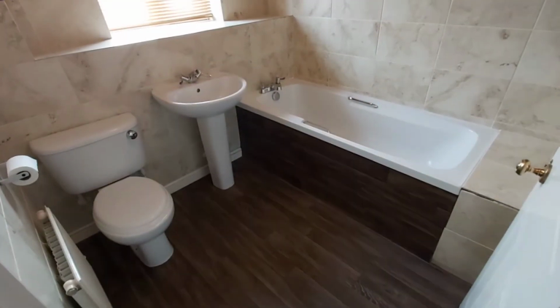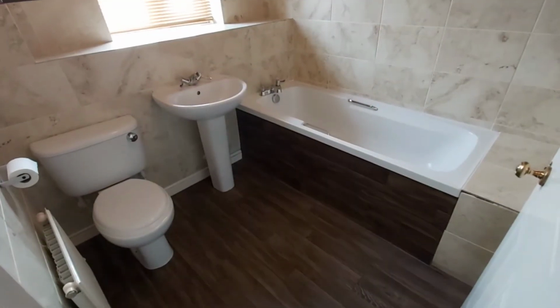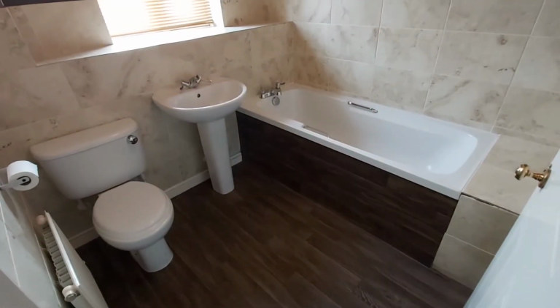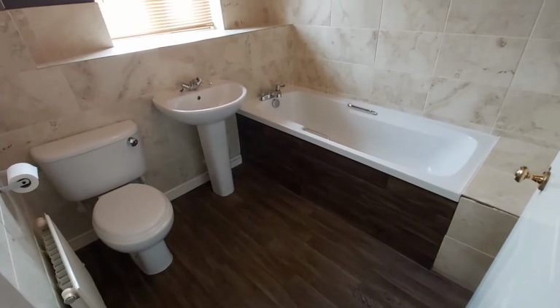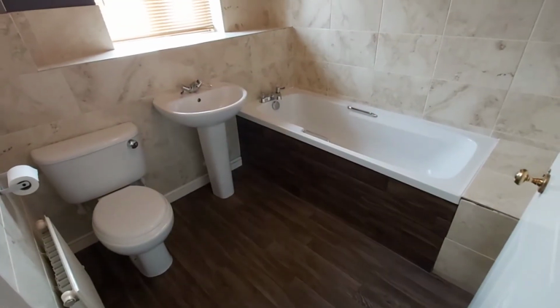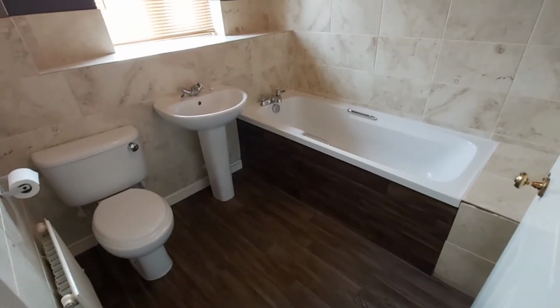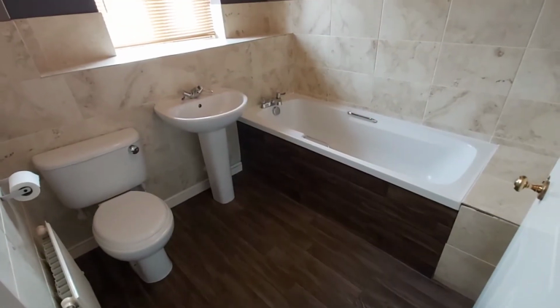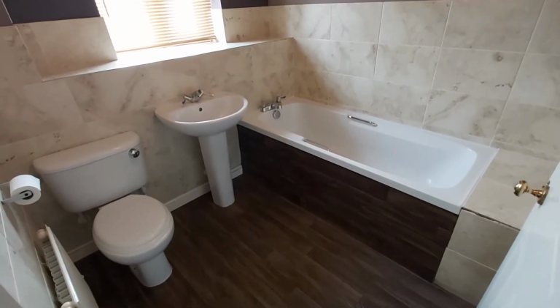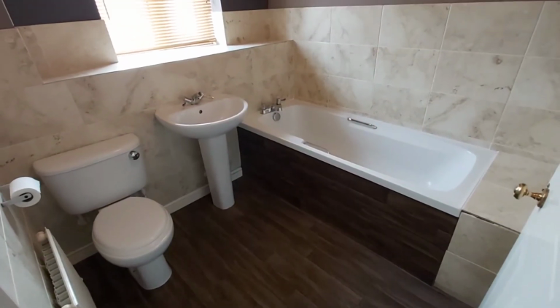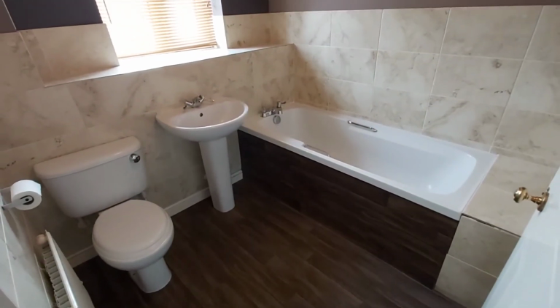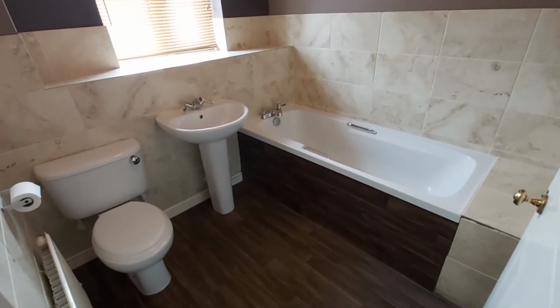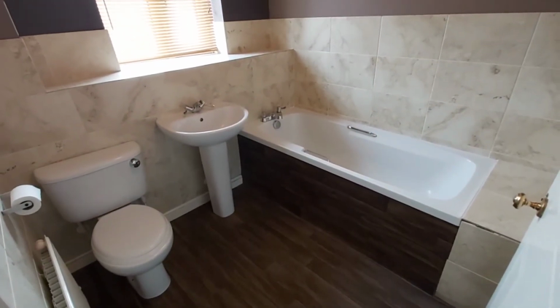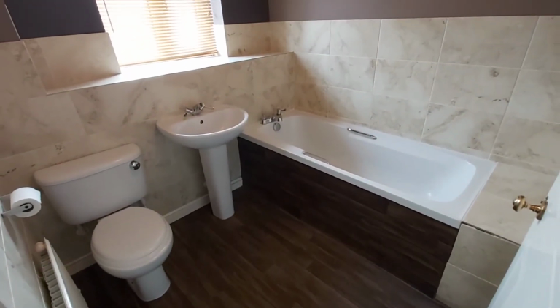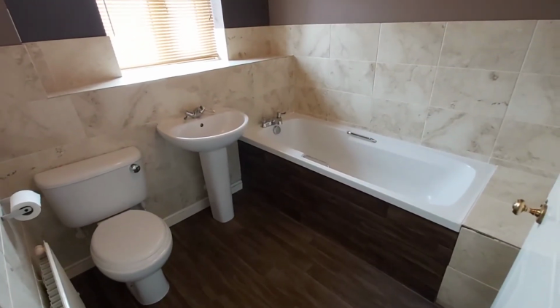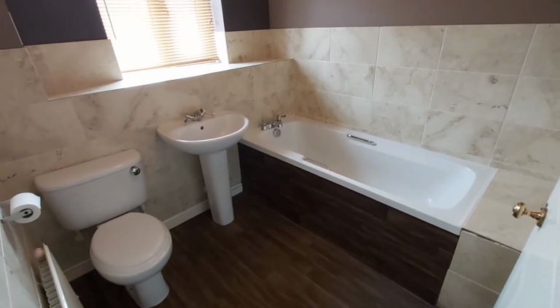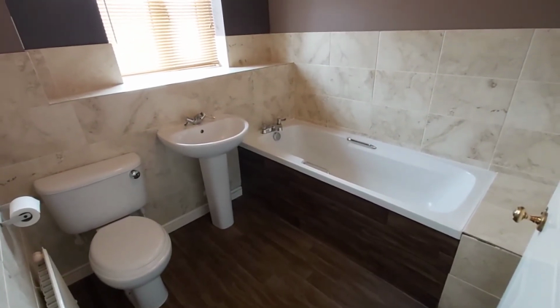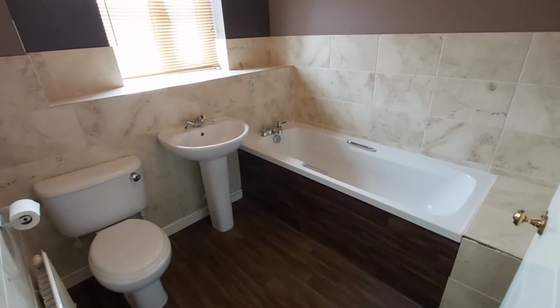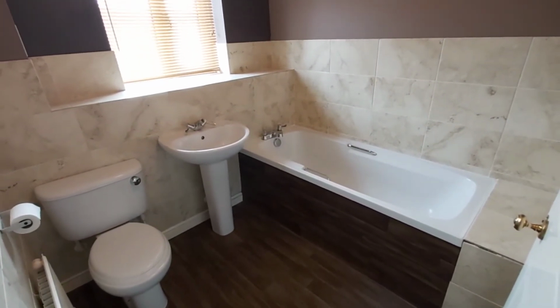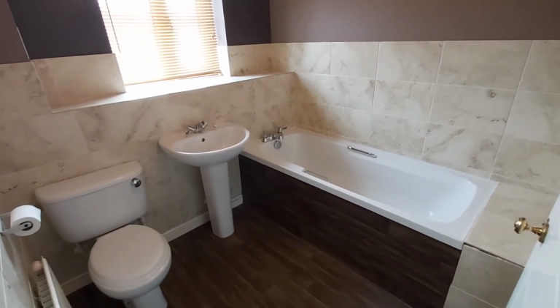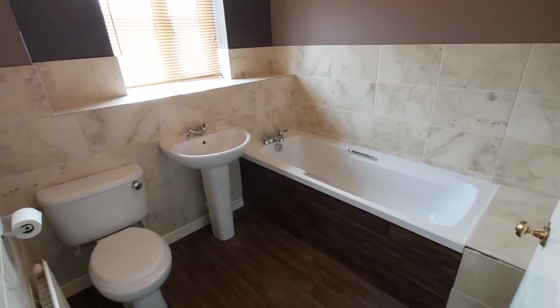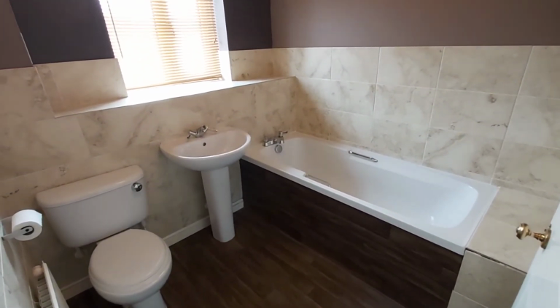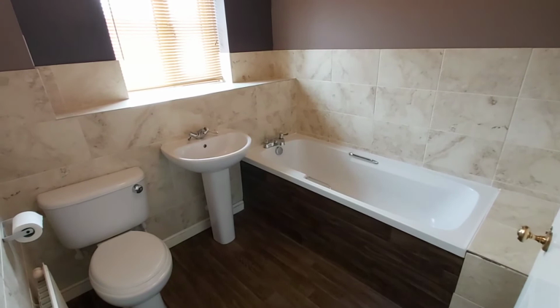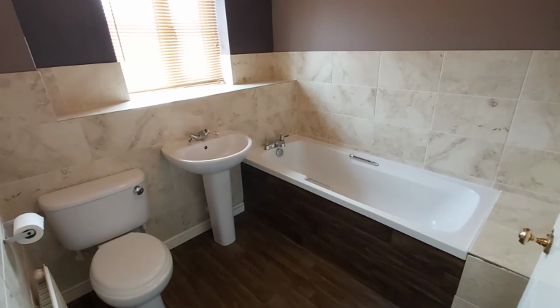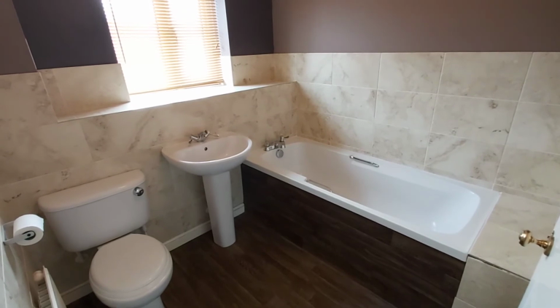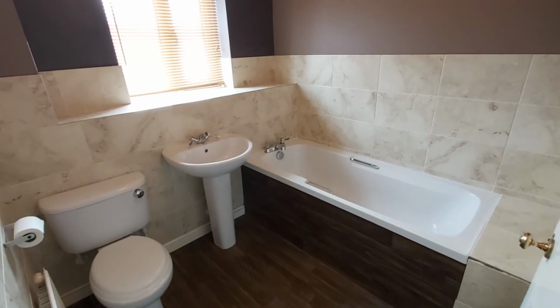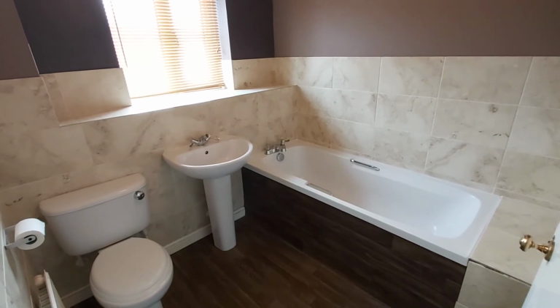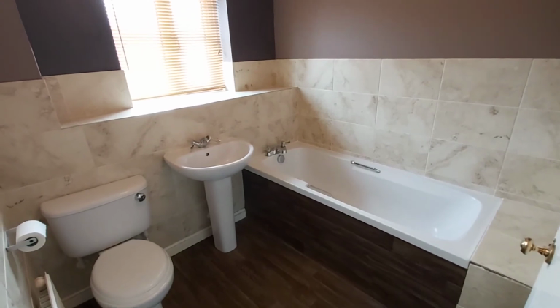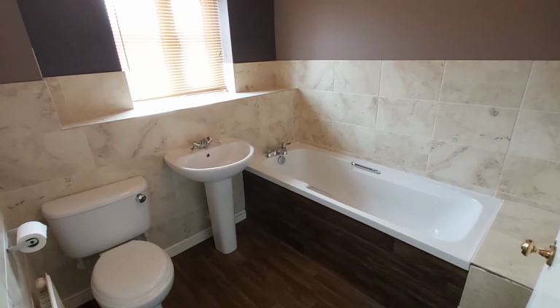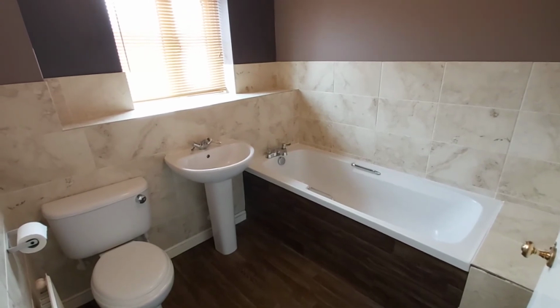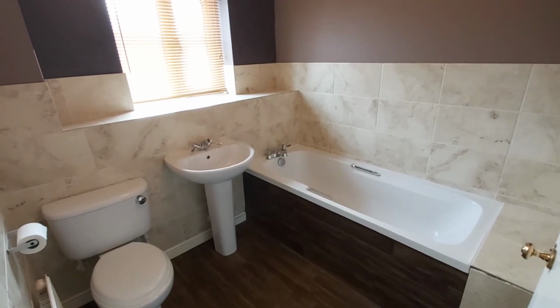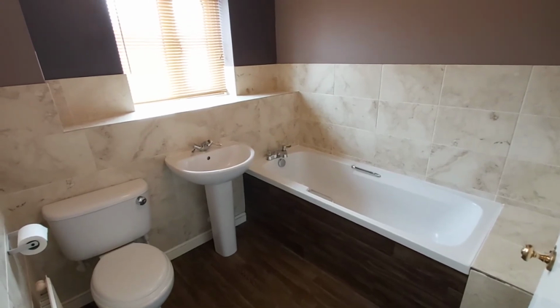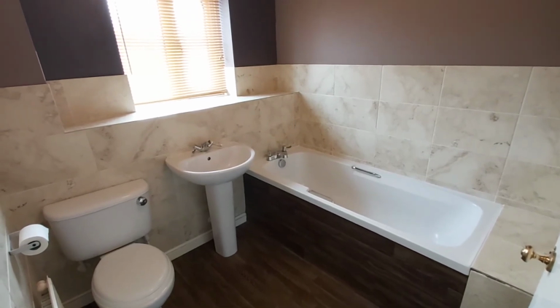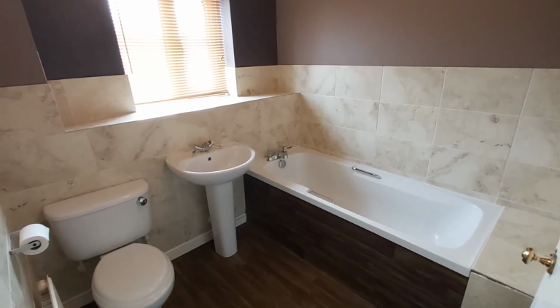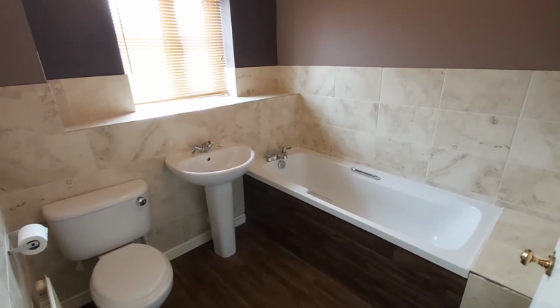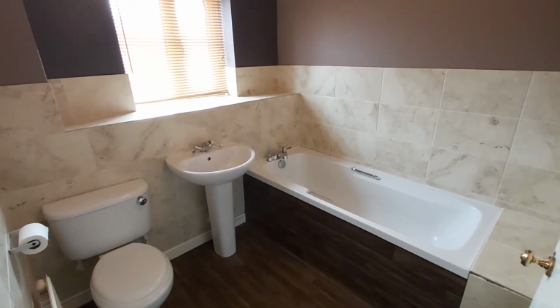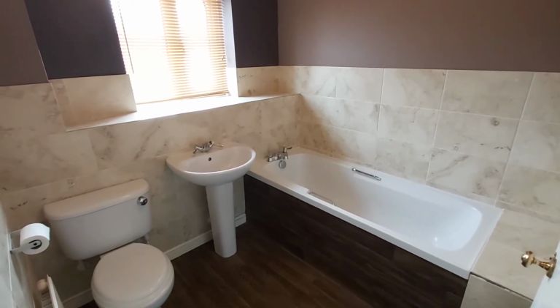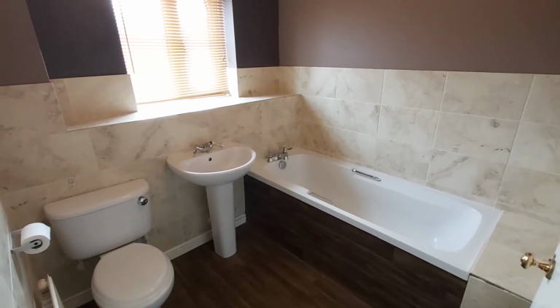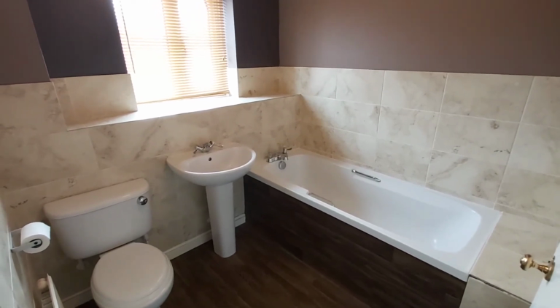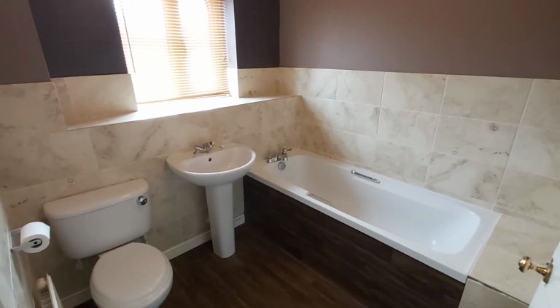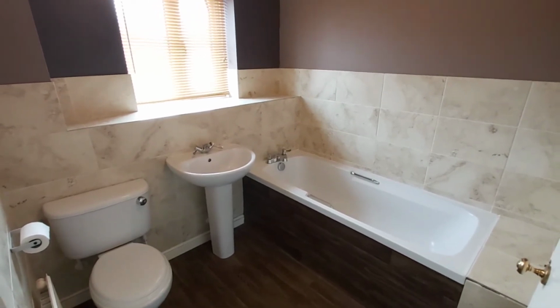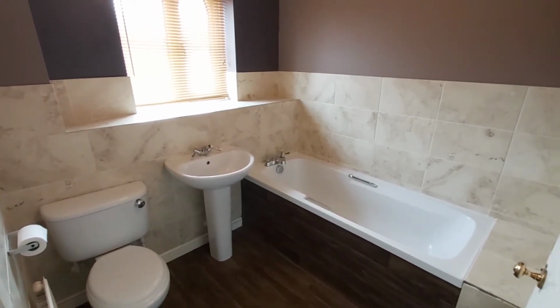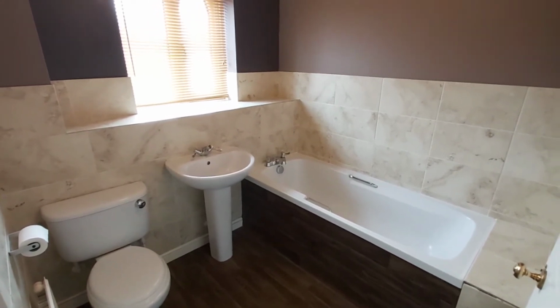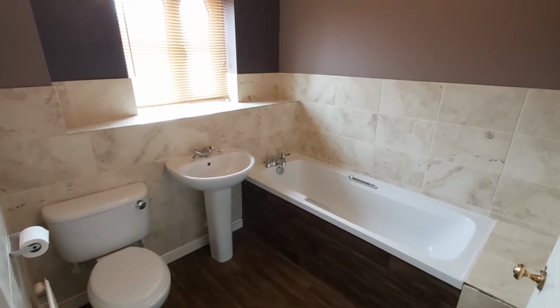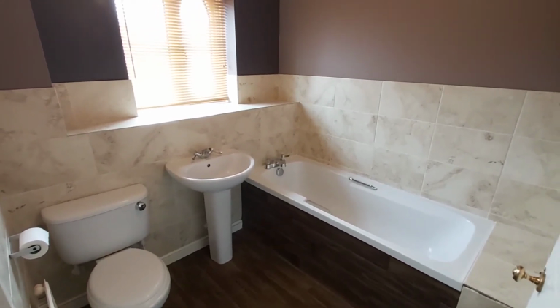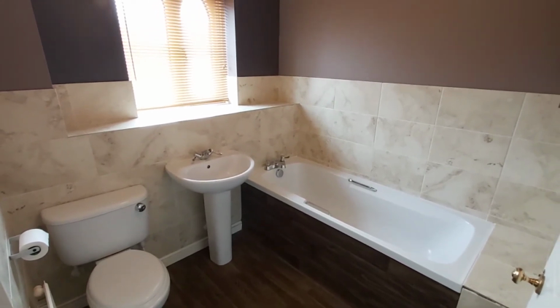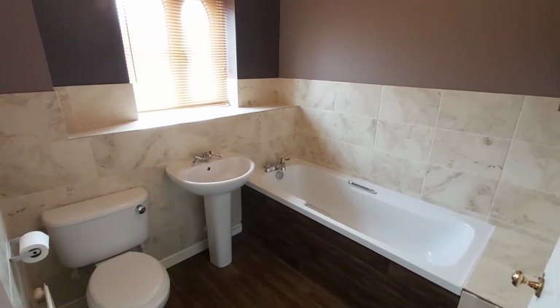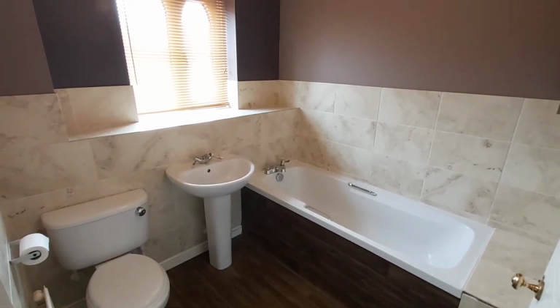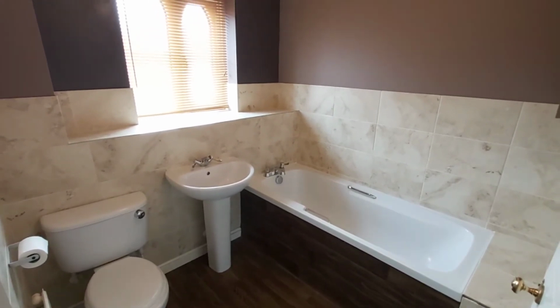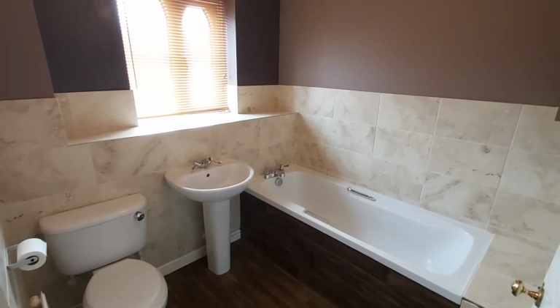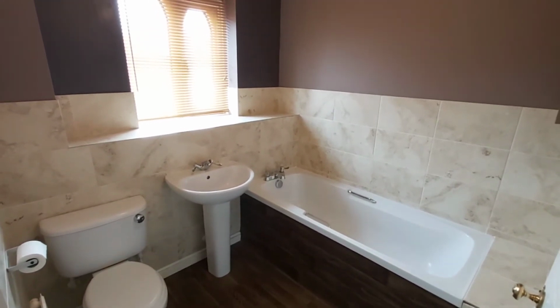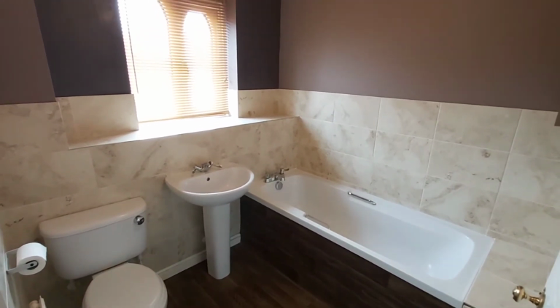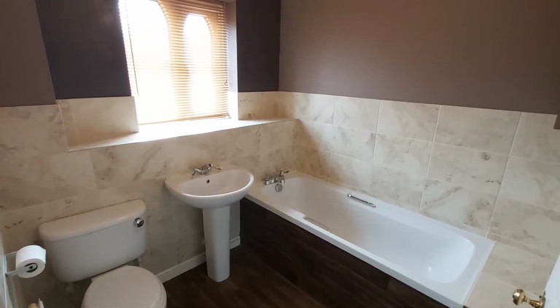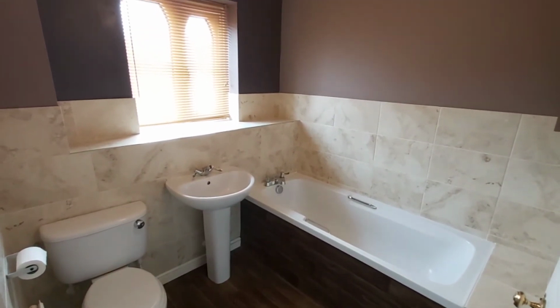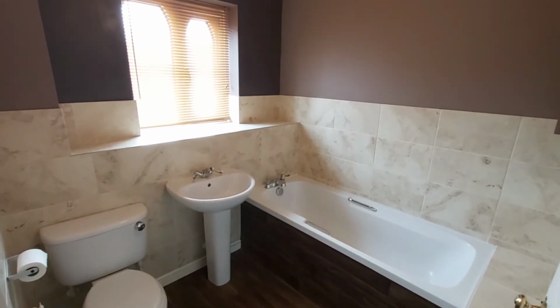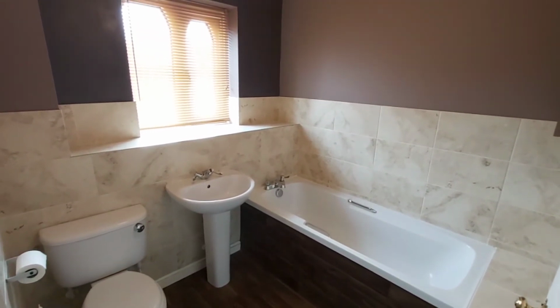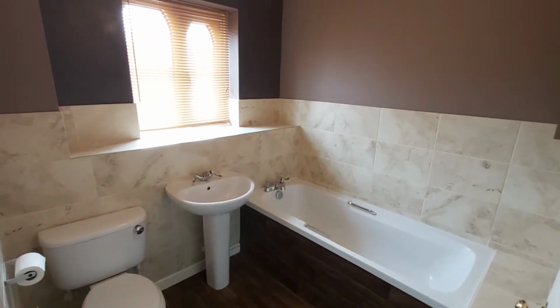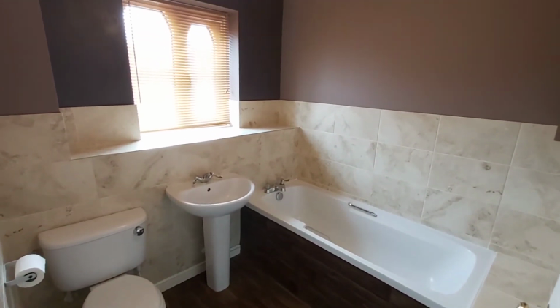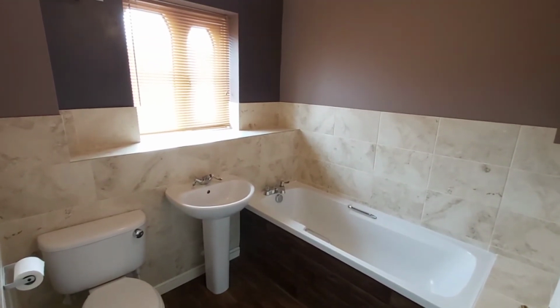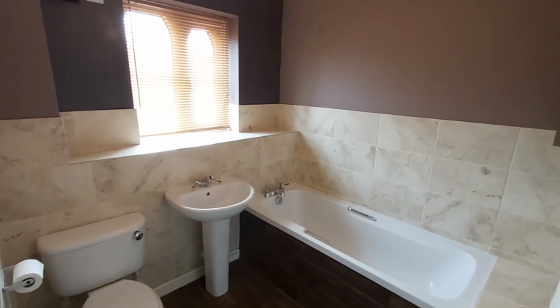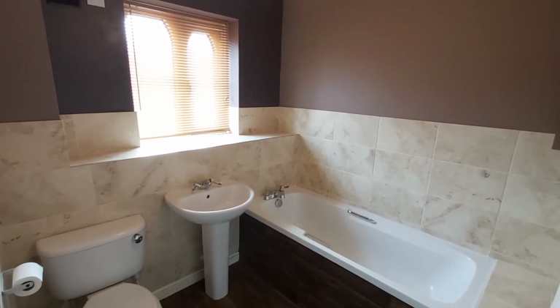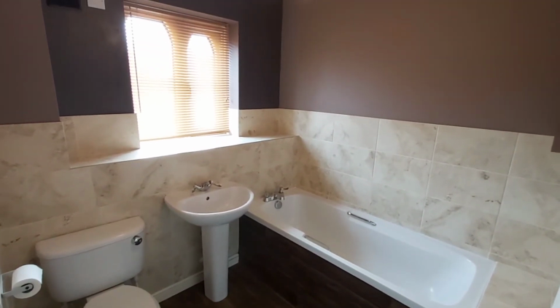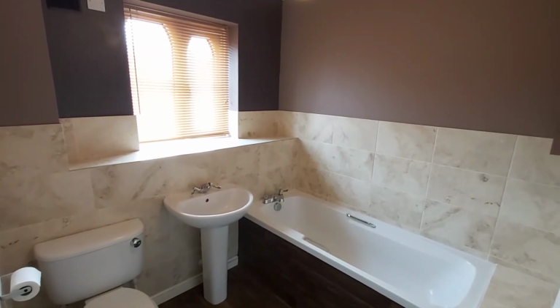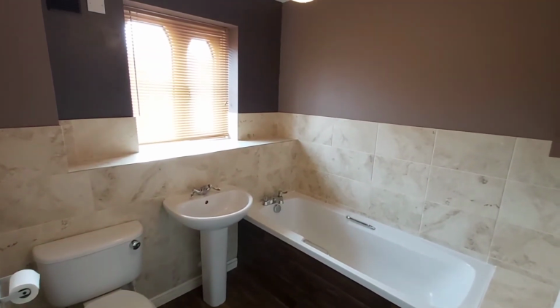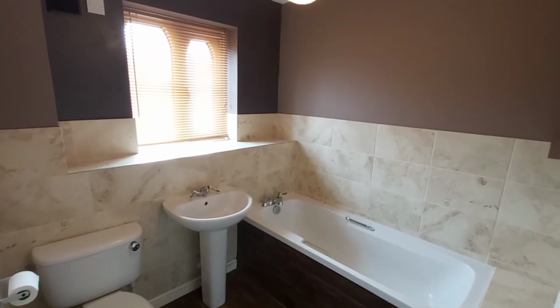The final room in the property is the family bathroom. There's just a bath in here because the en suite has a shower.